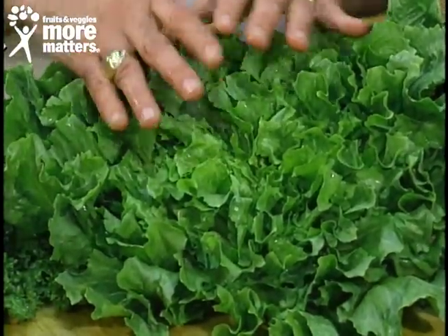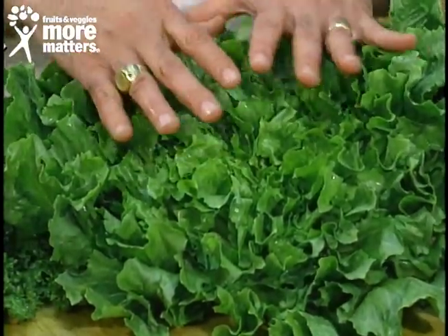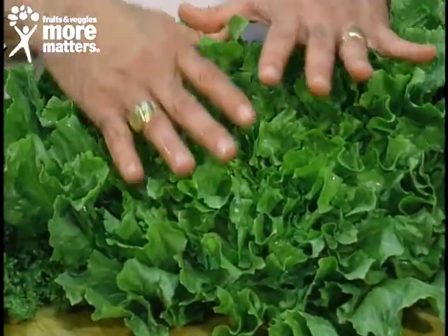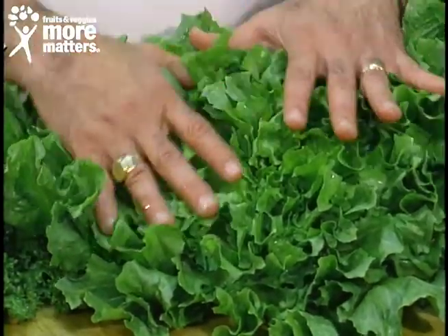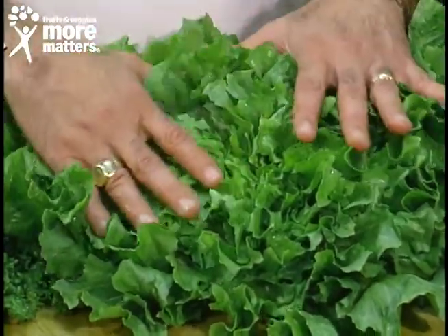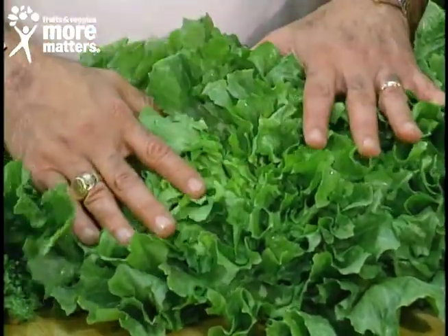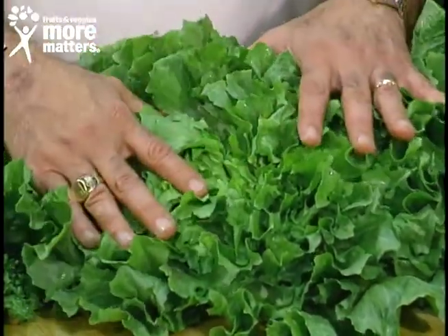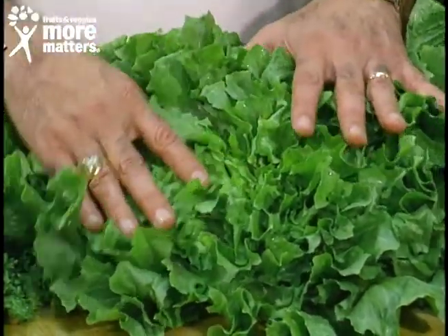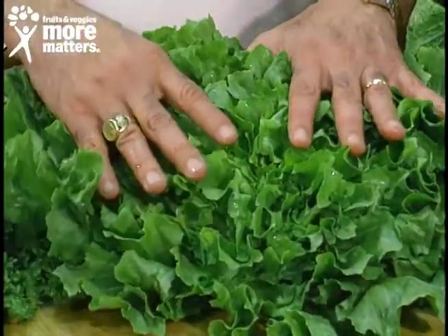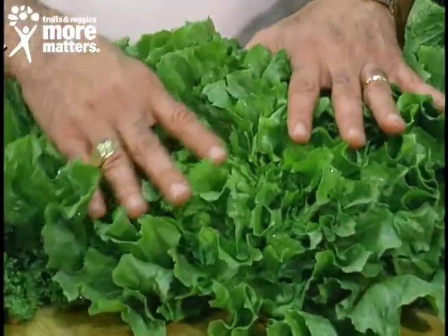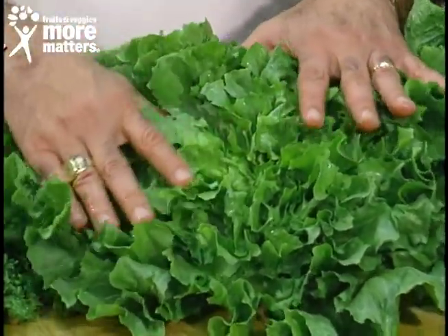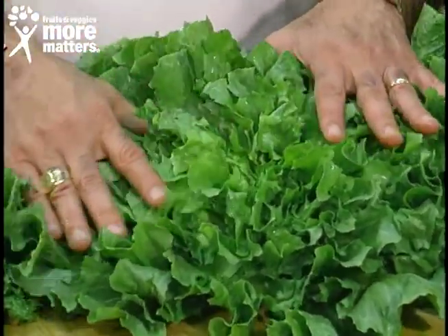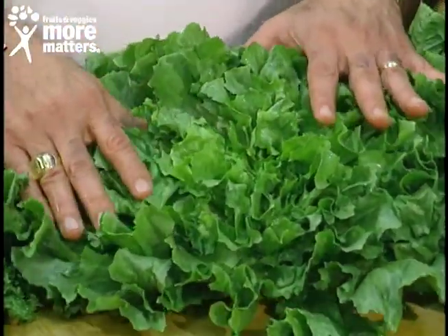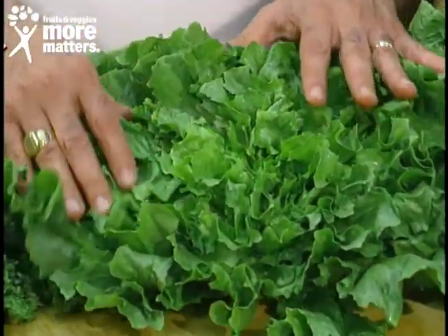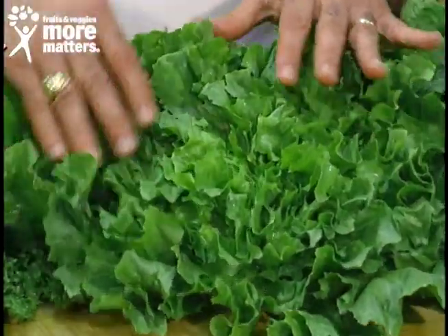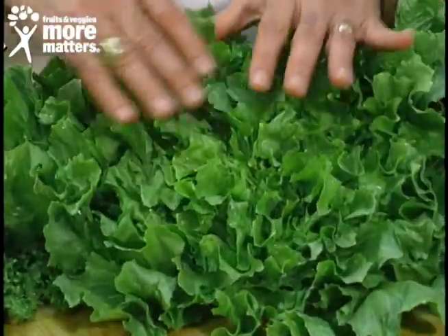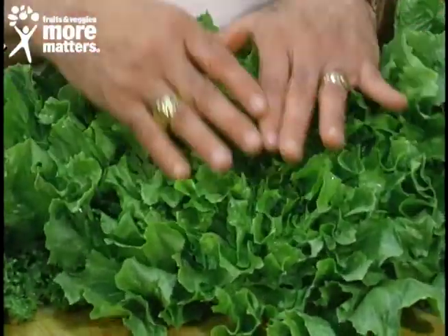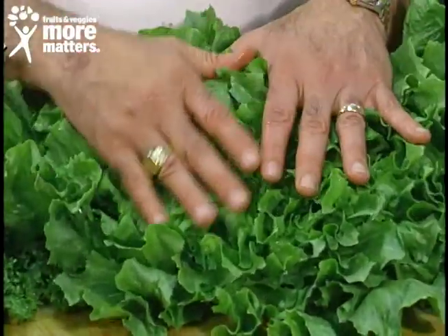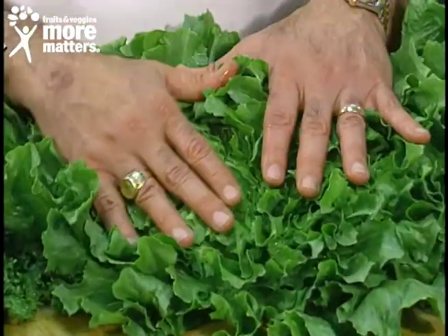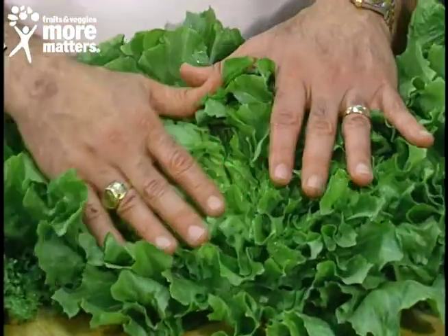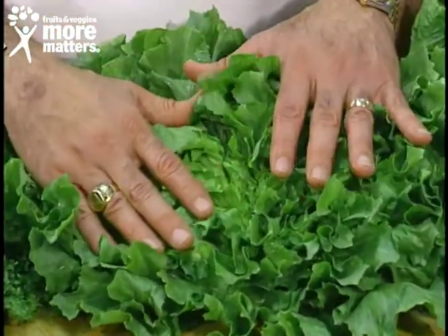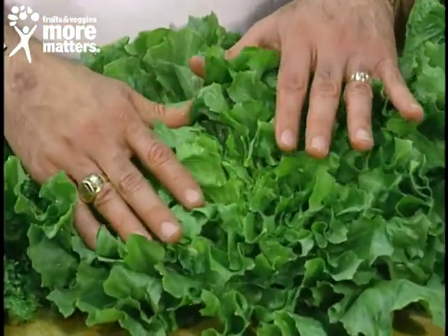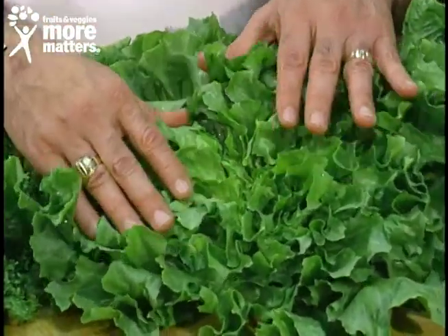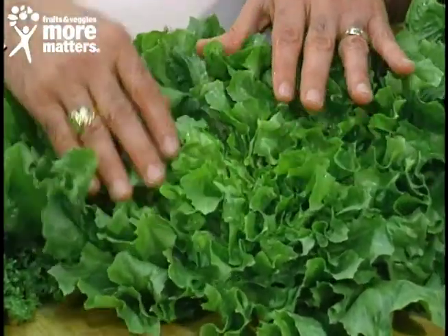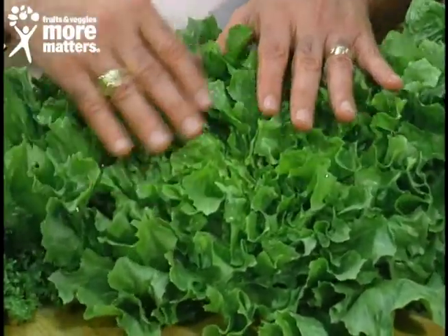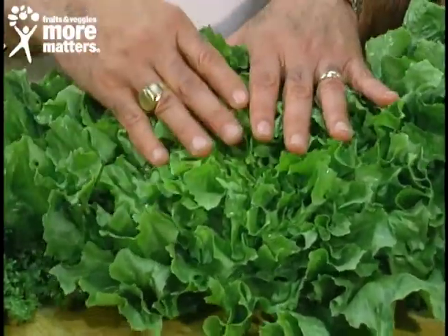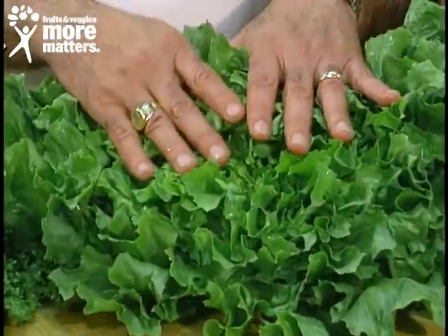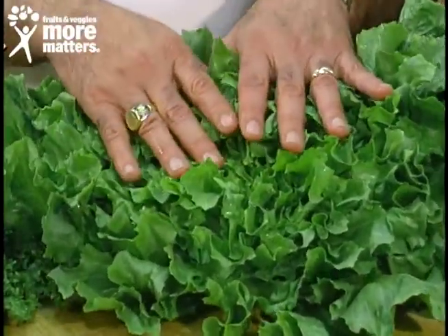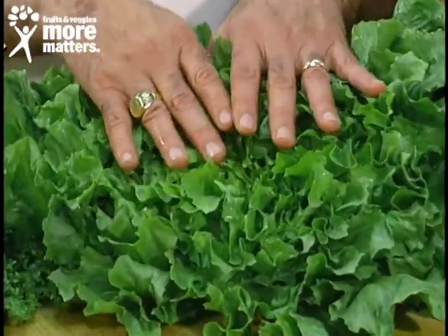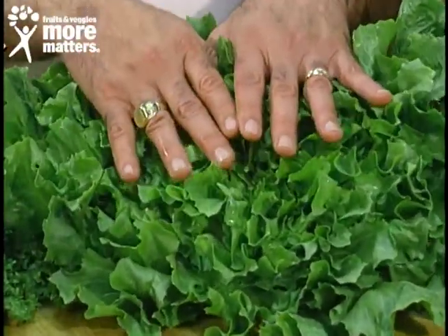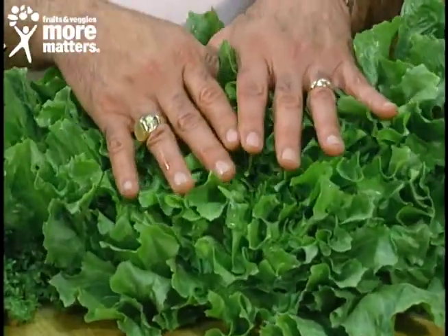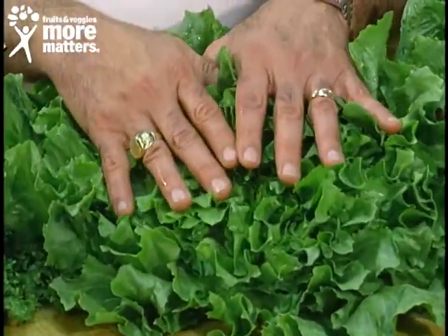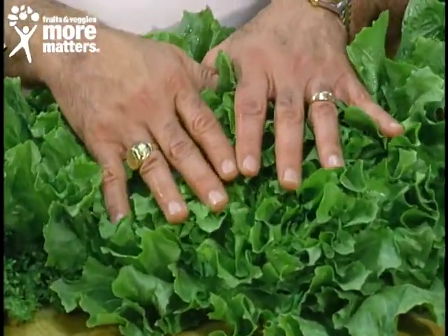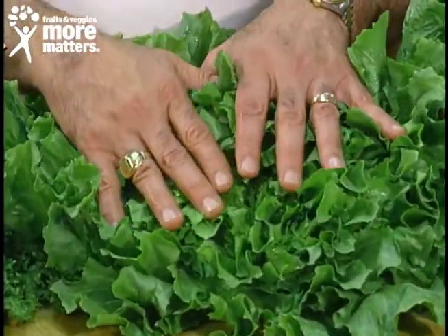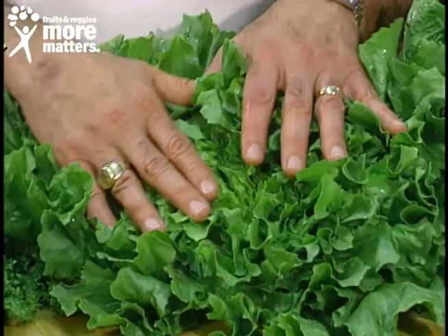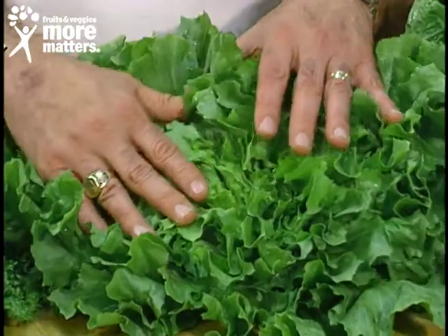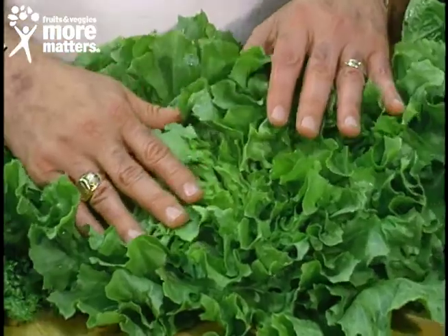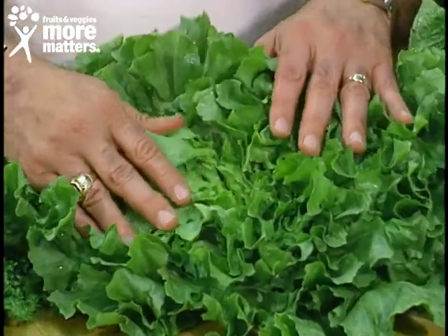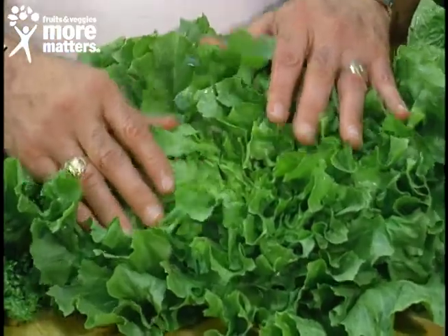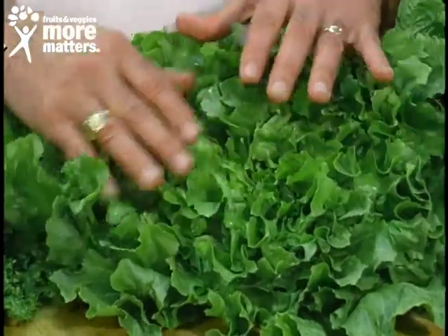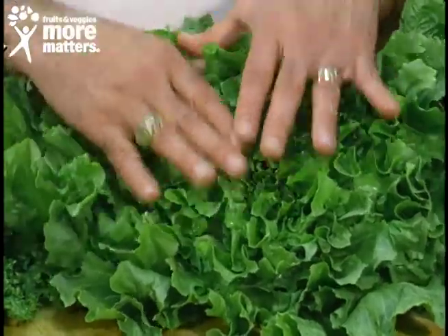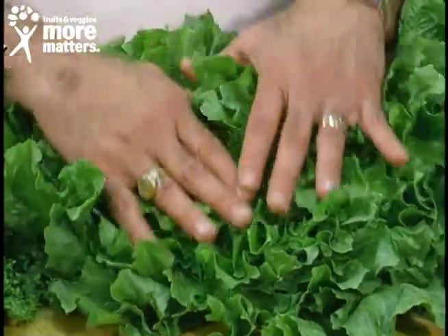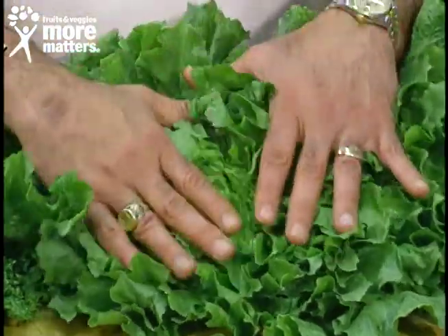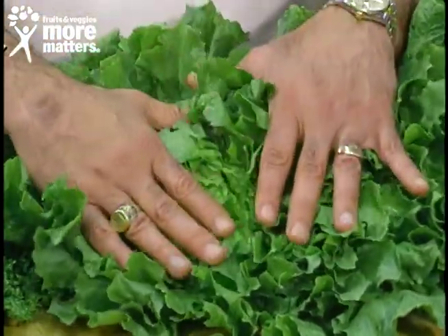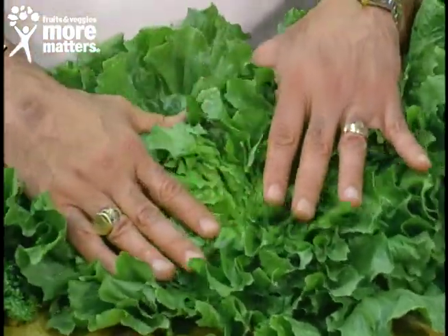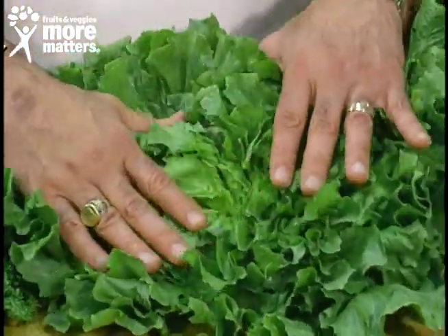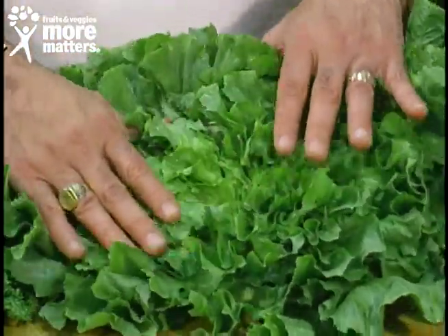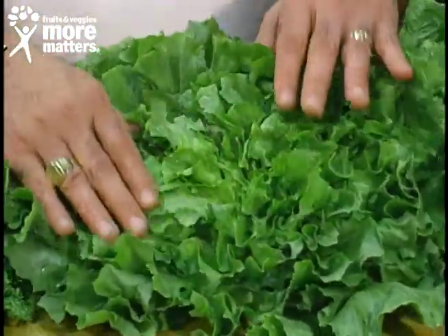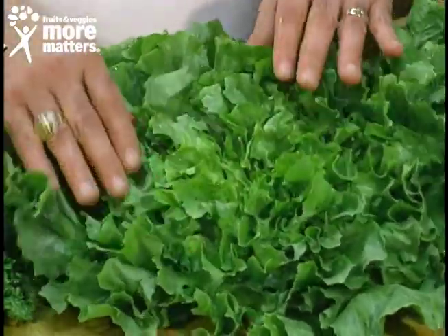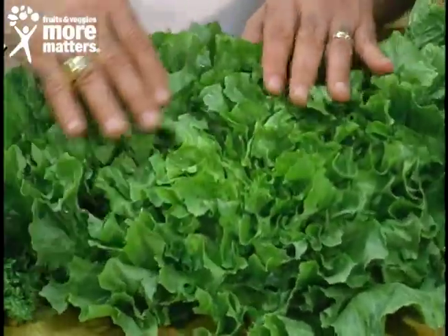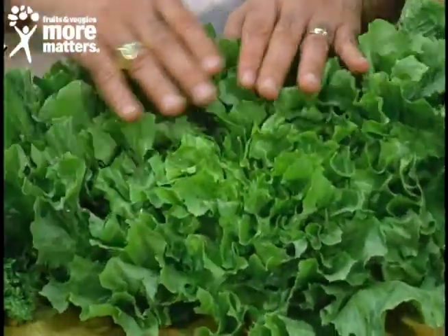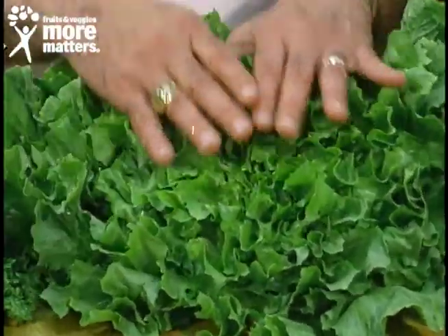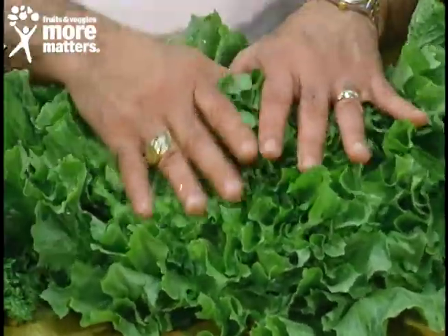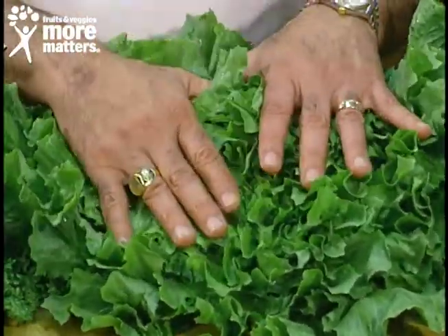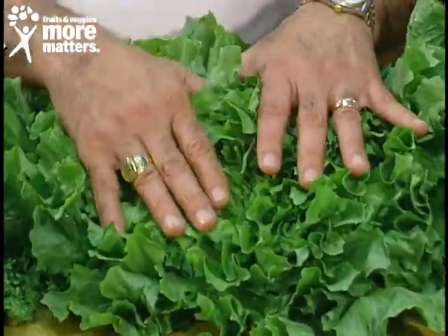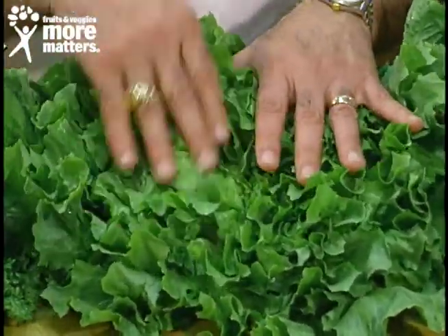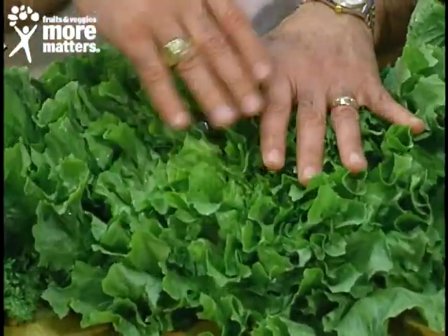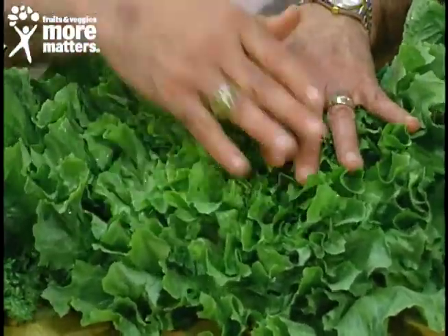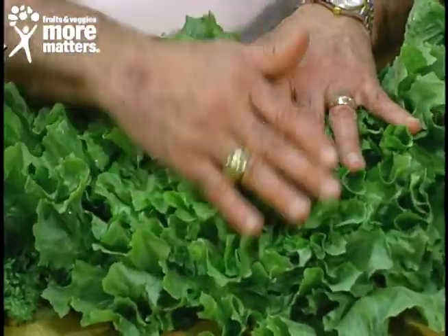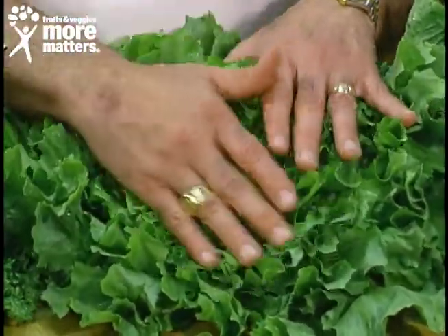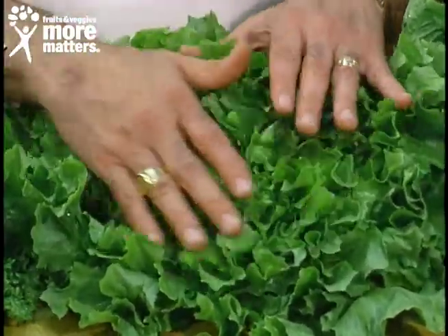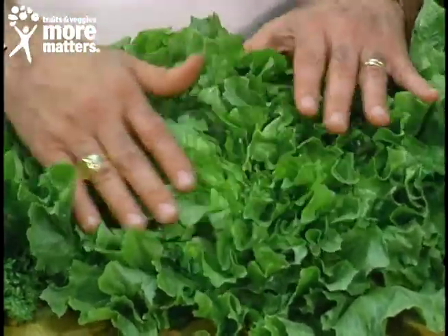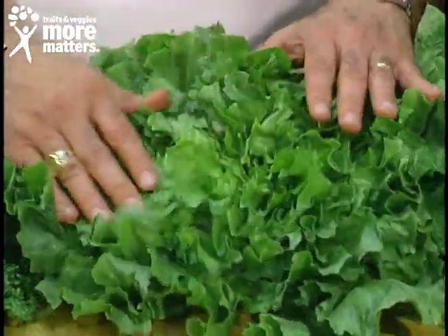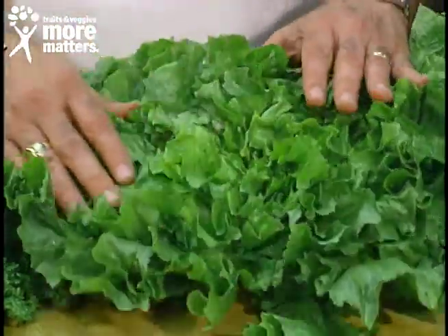For example, escarole and endive are rich in potassium, high in iron, and other vitamins and minerals, especially vitamin A.